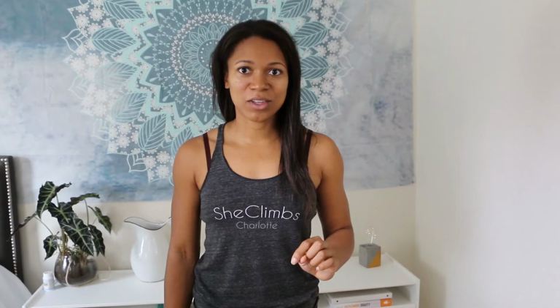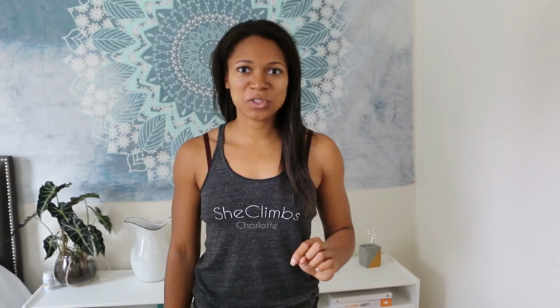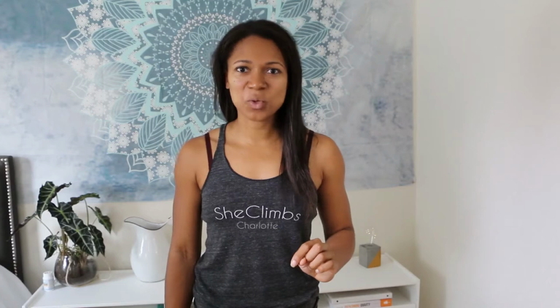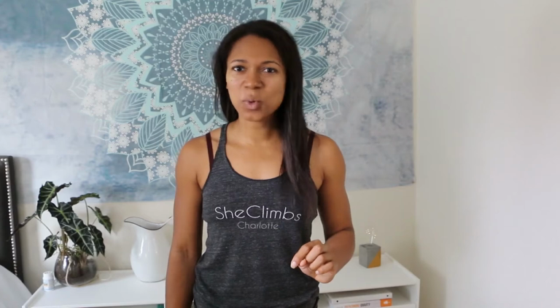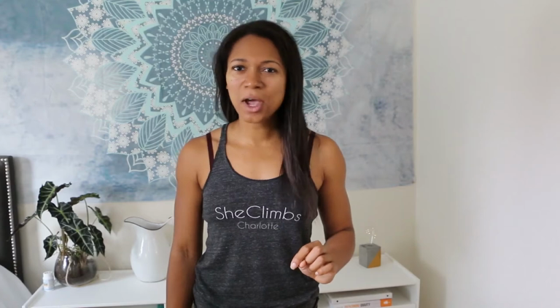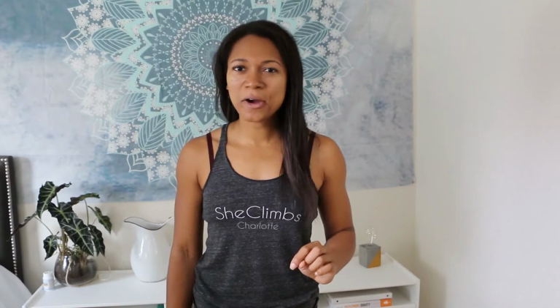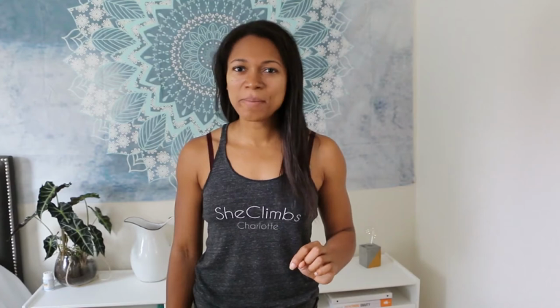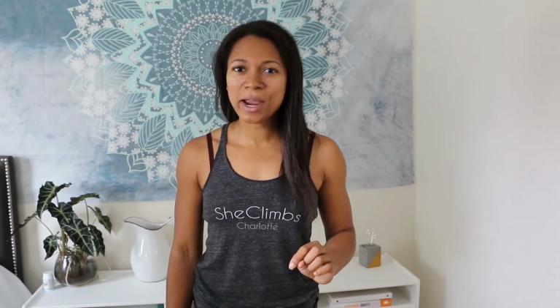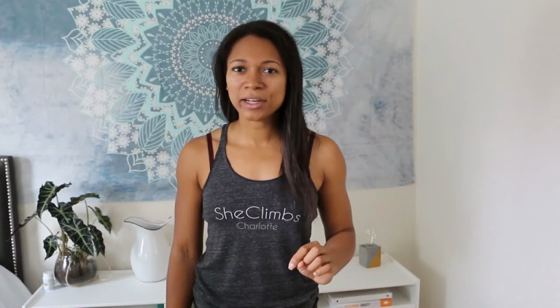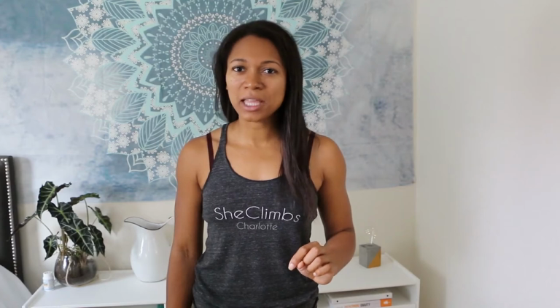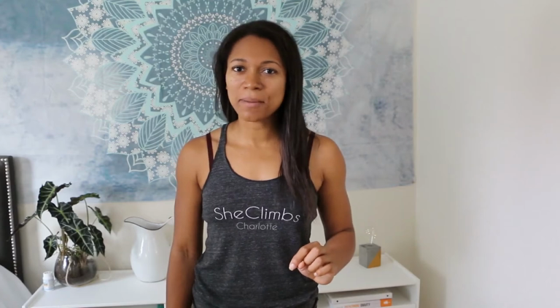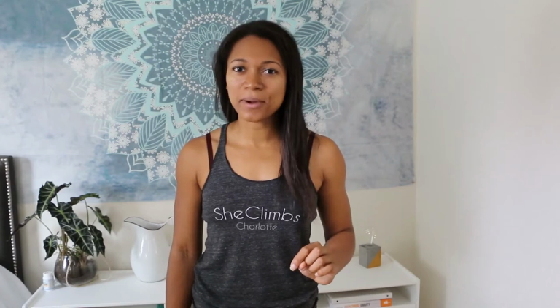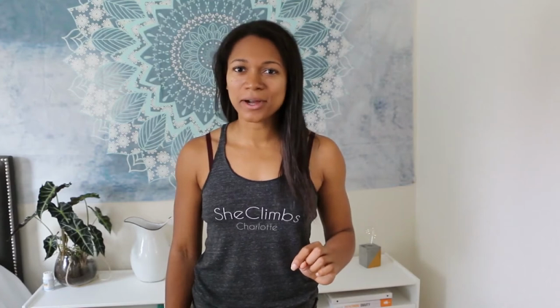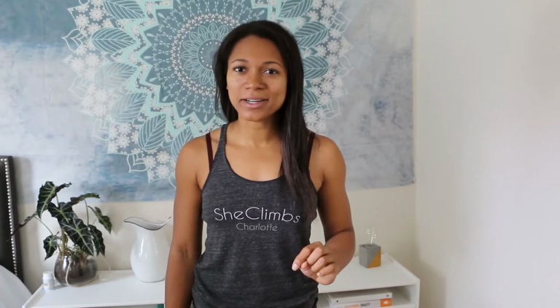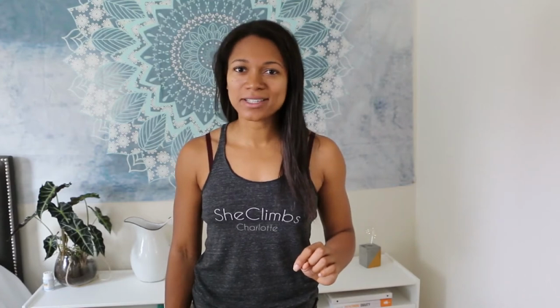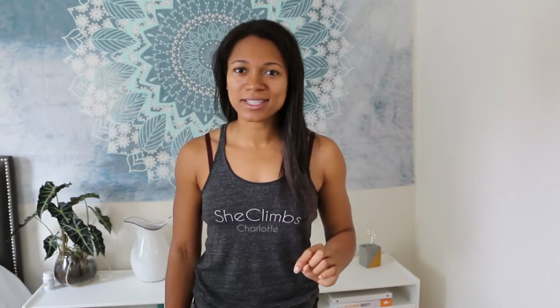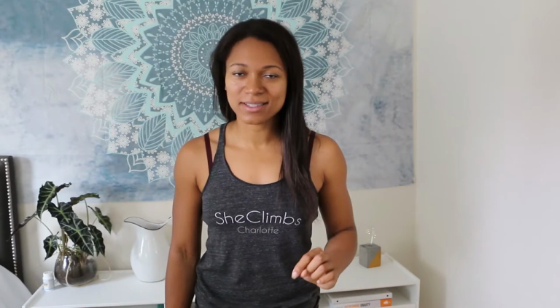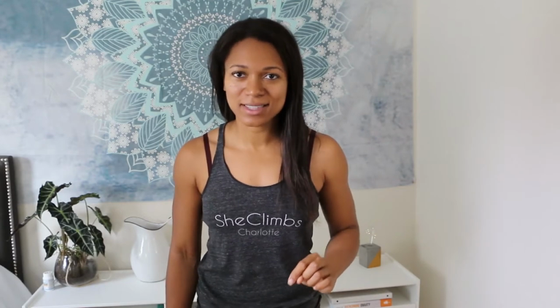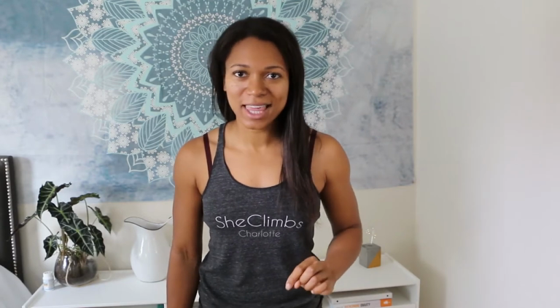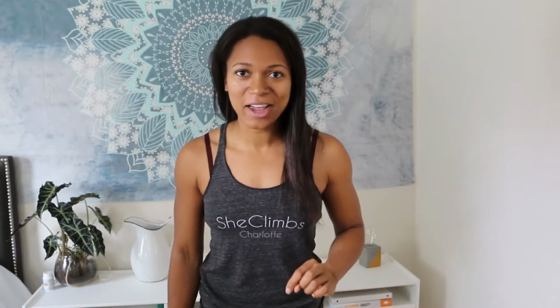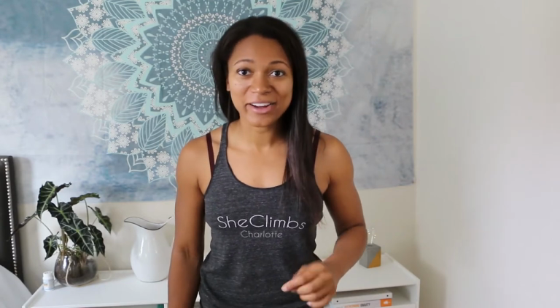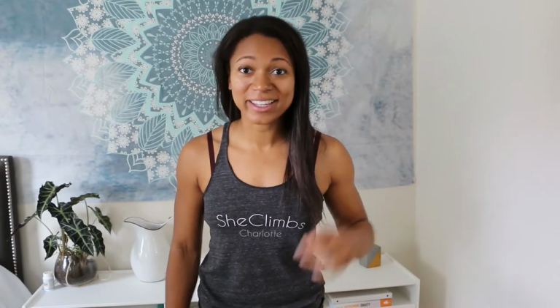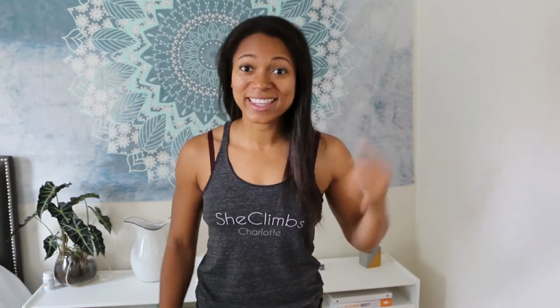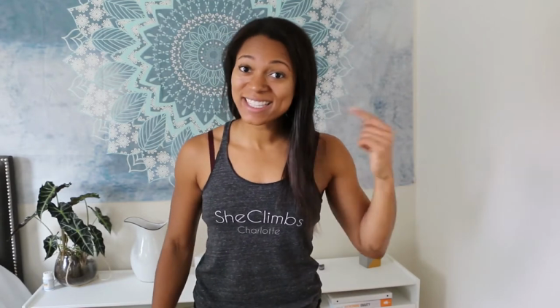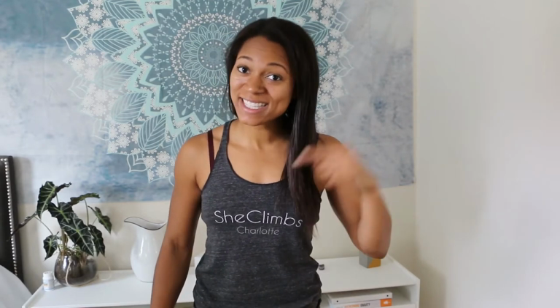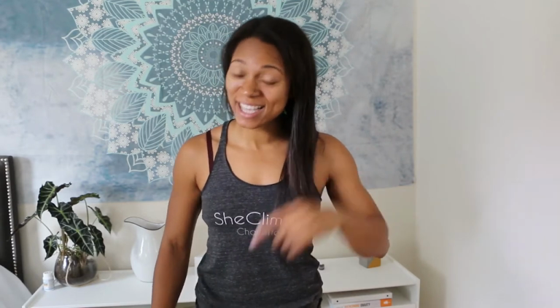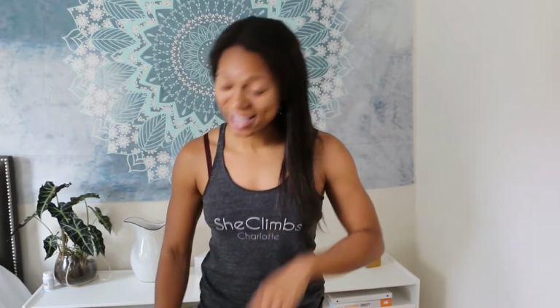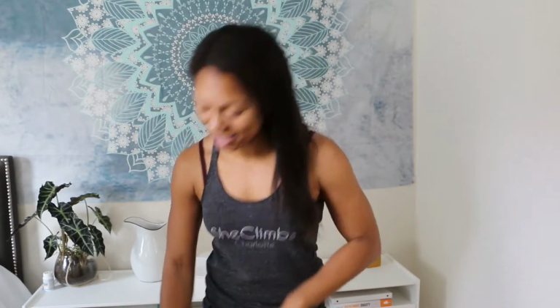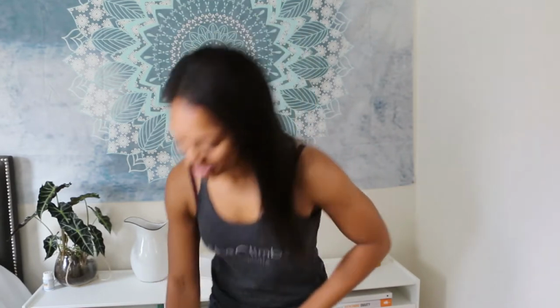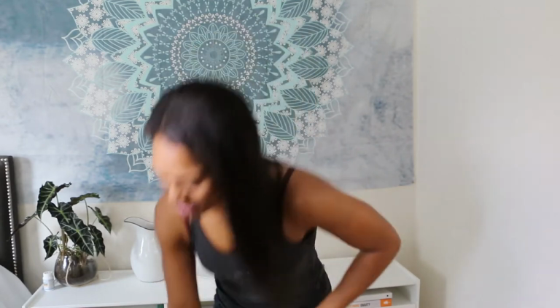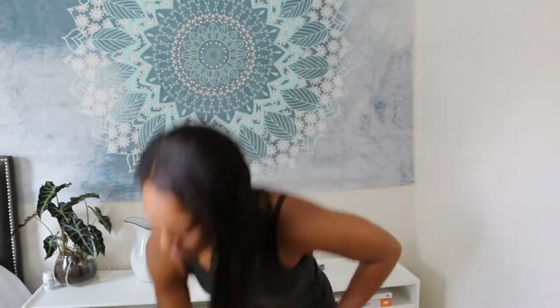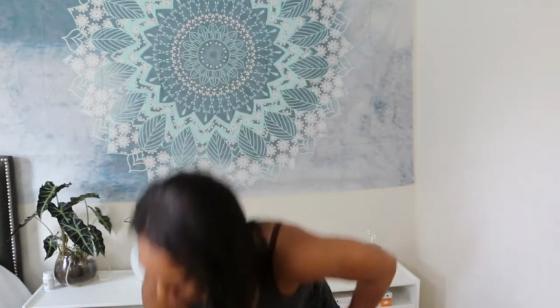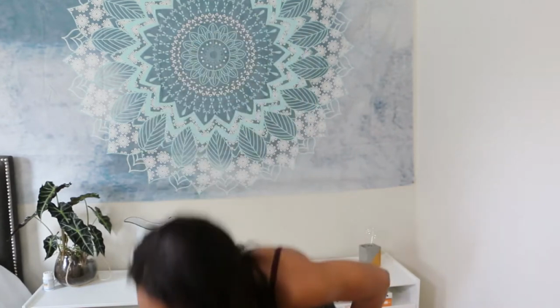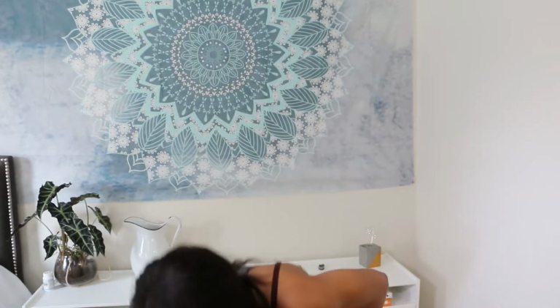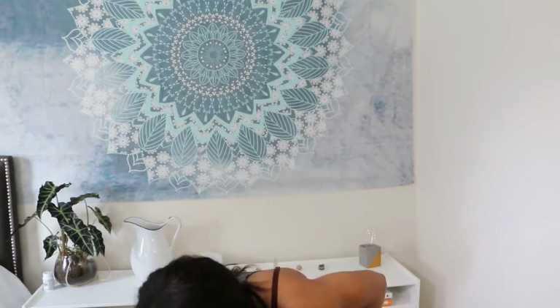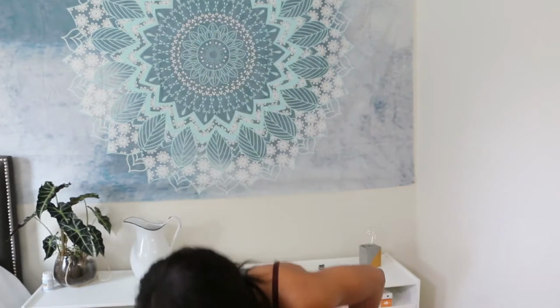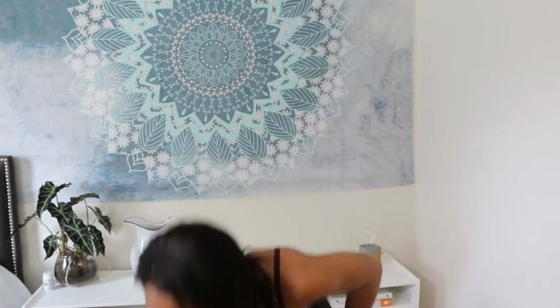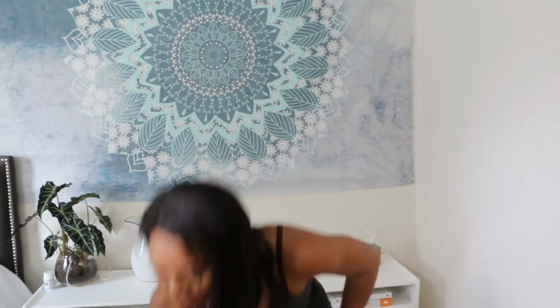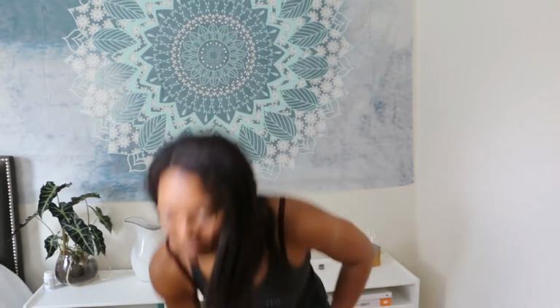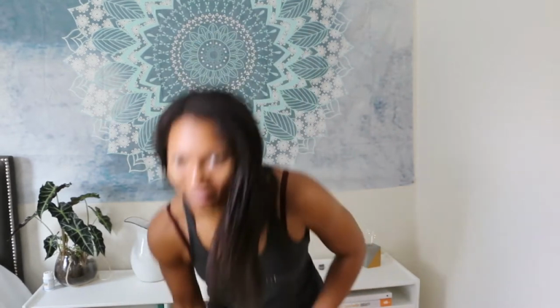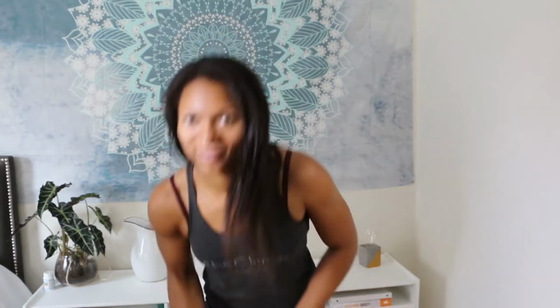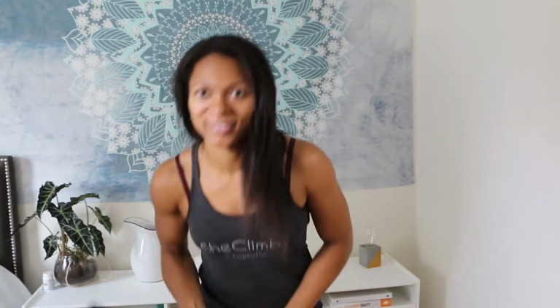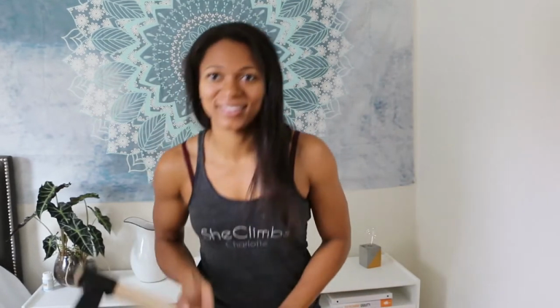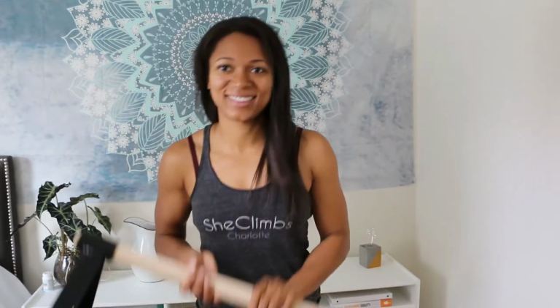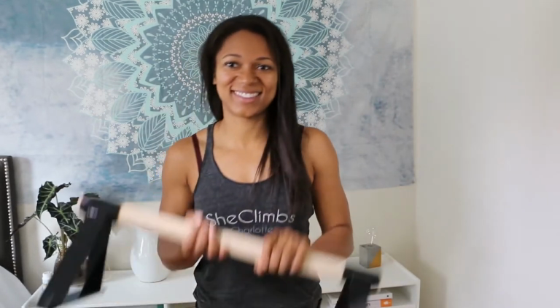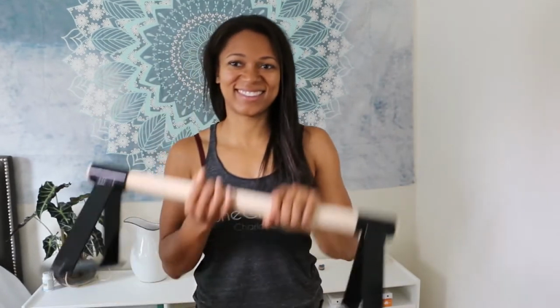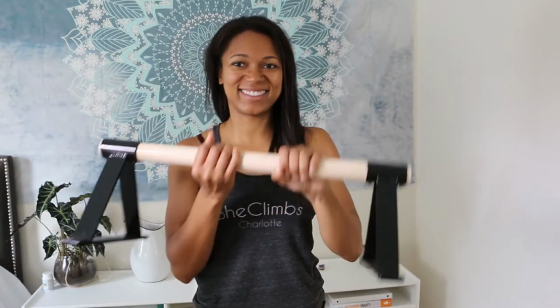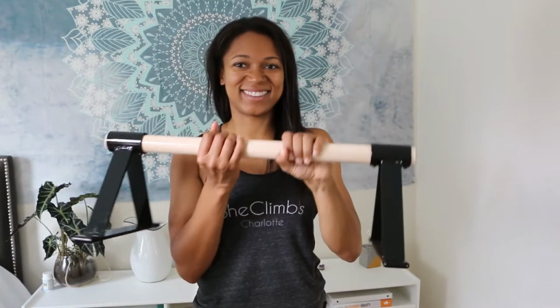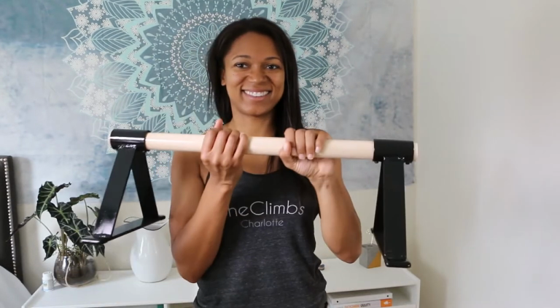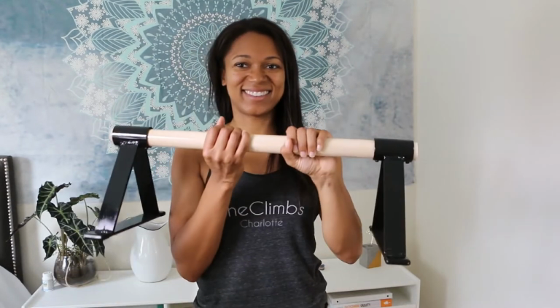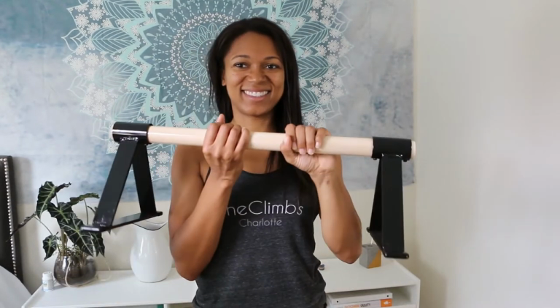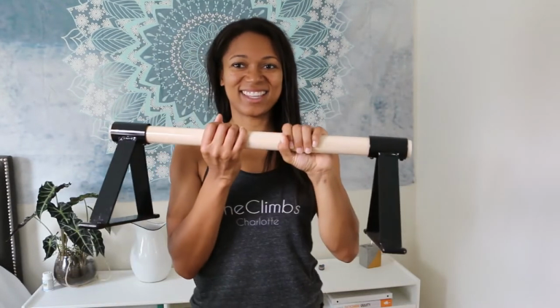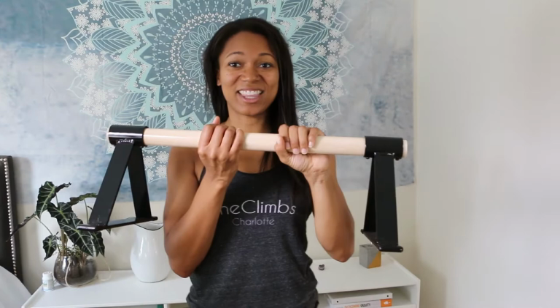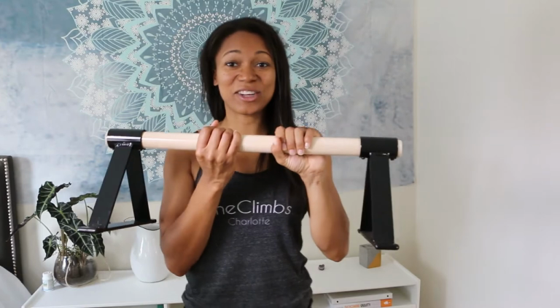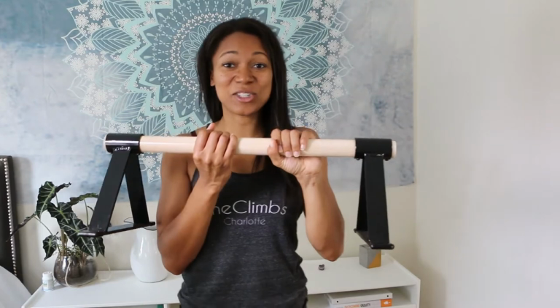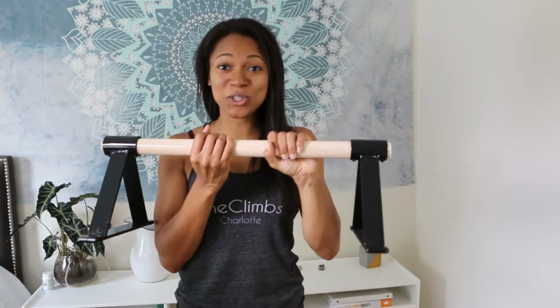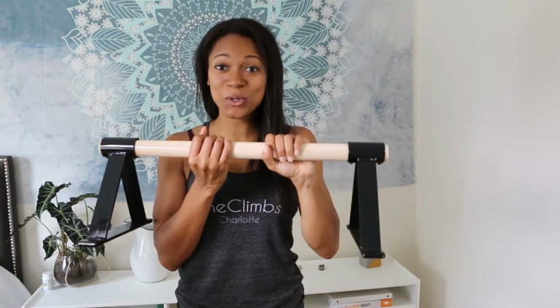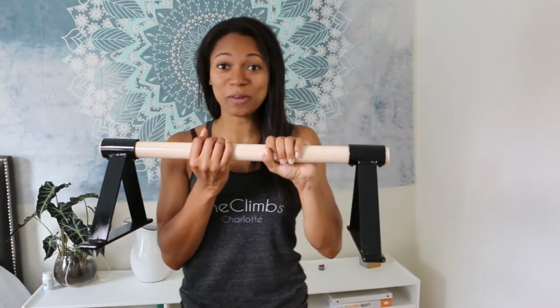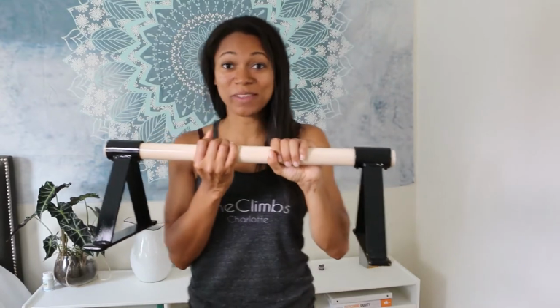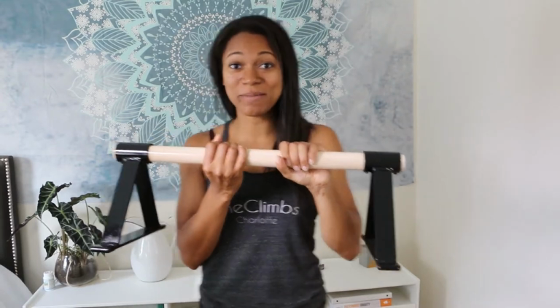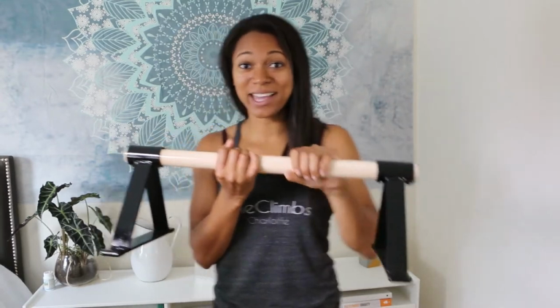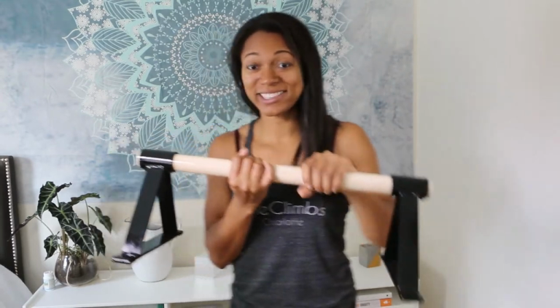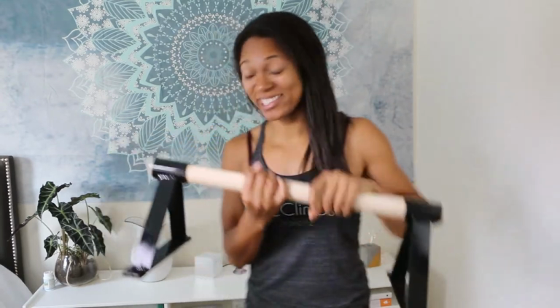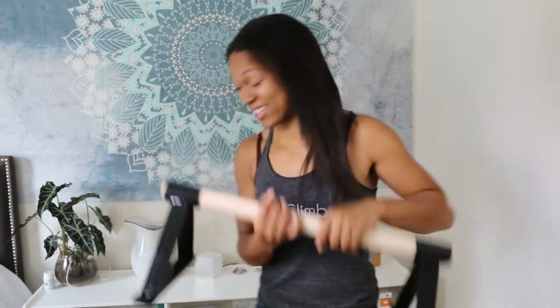So what are Parallel Bars? They are these guys. There's two of them actually.